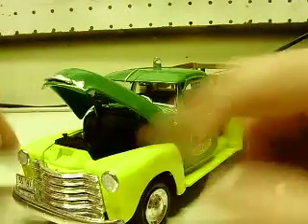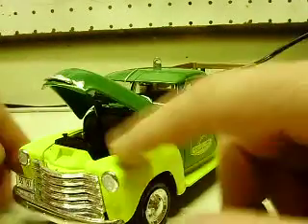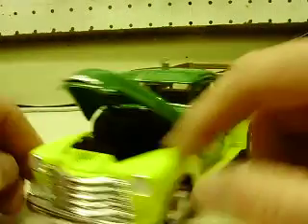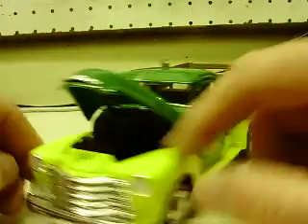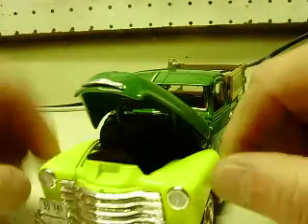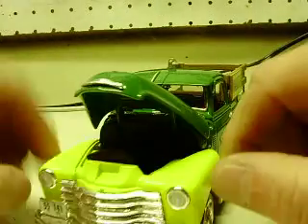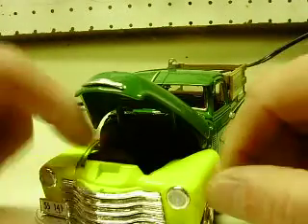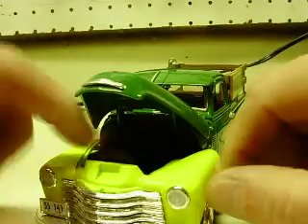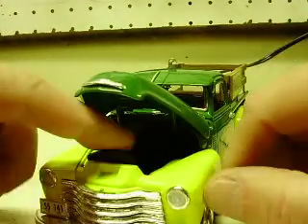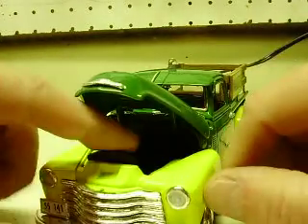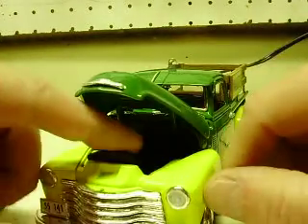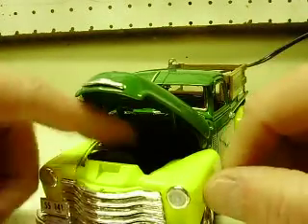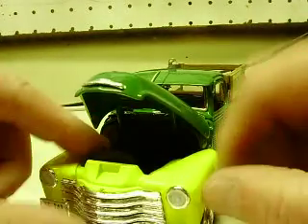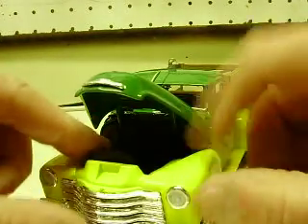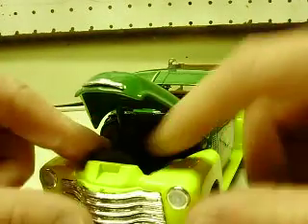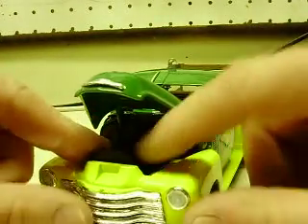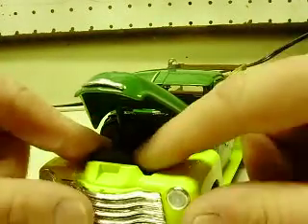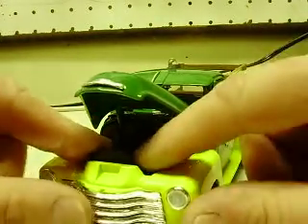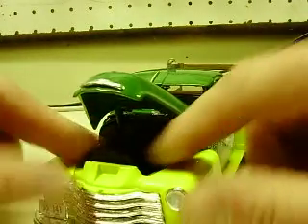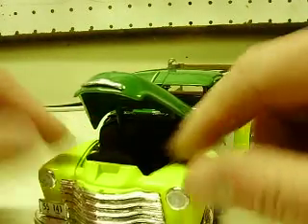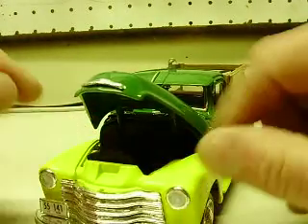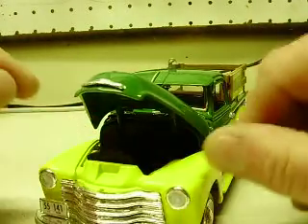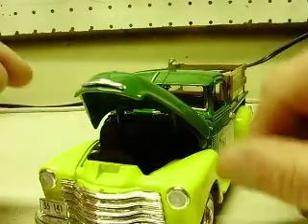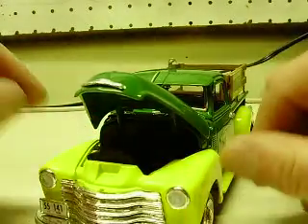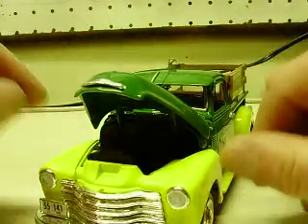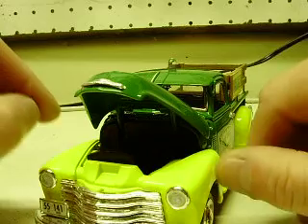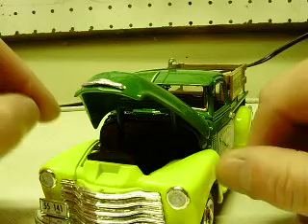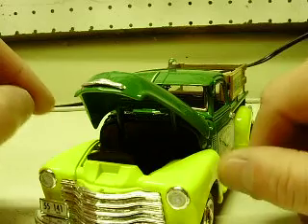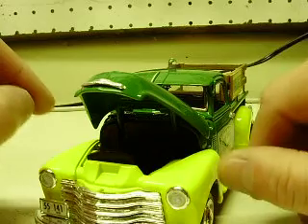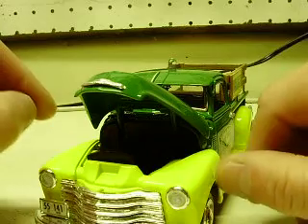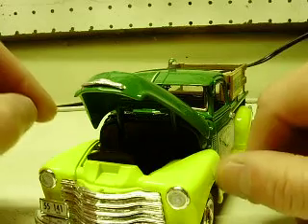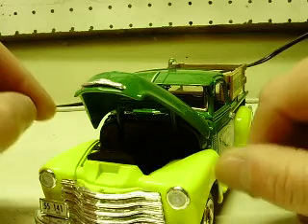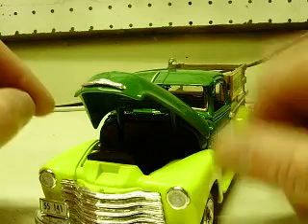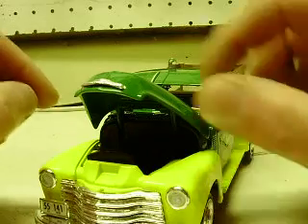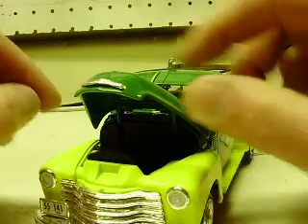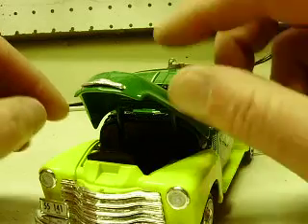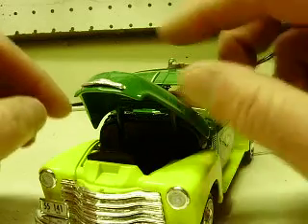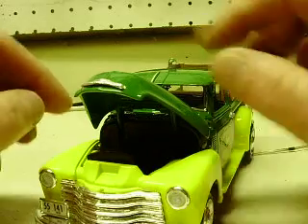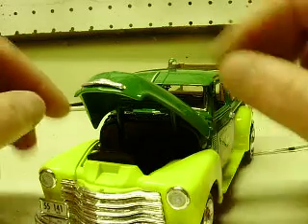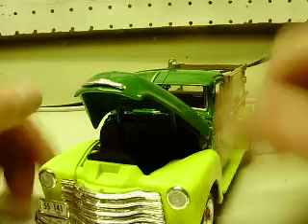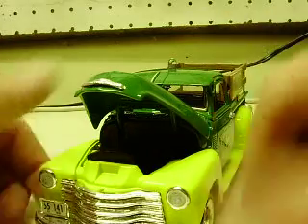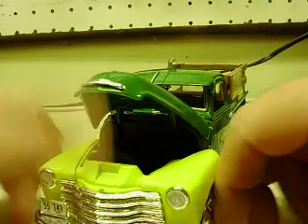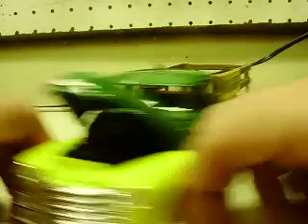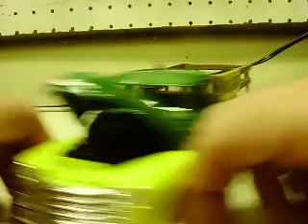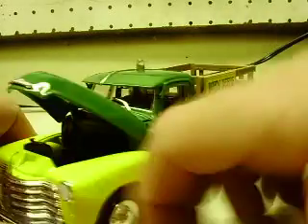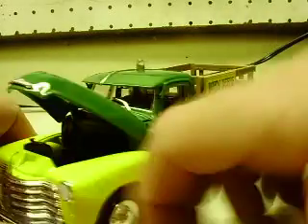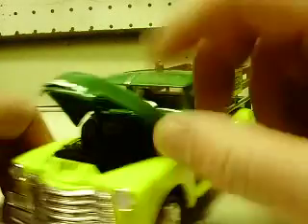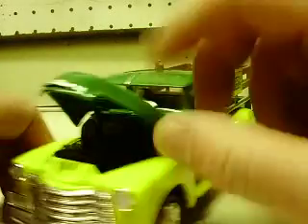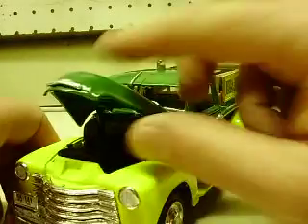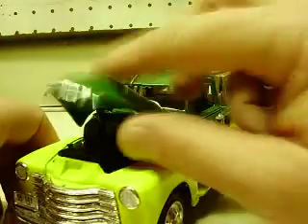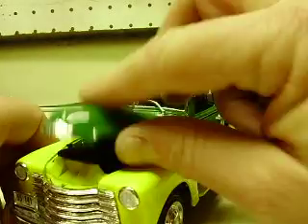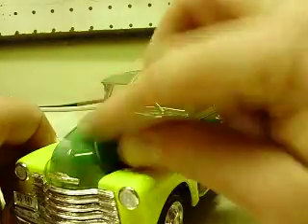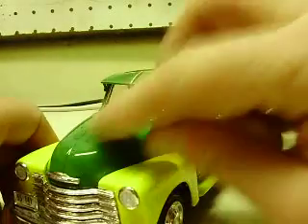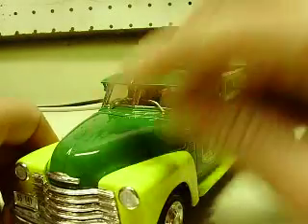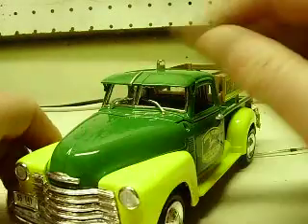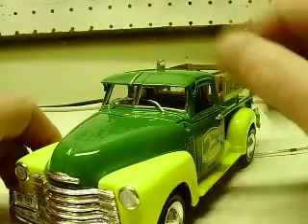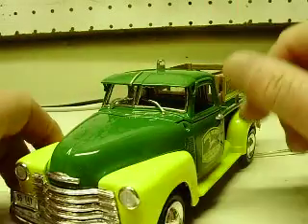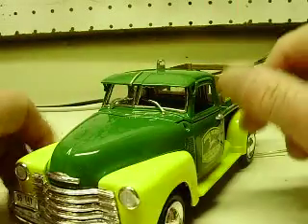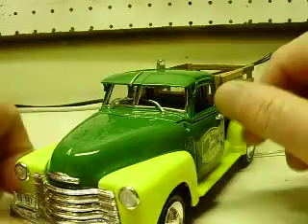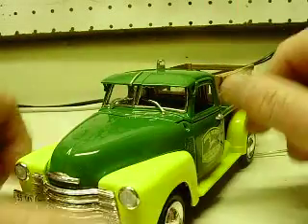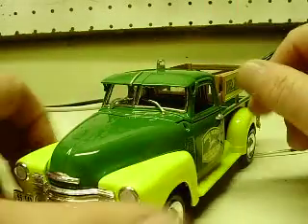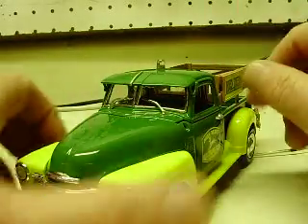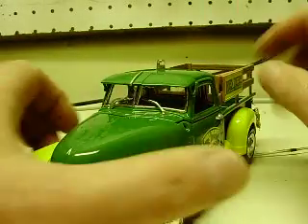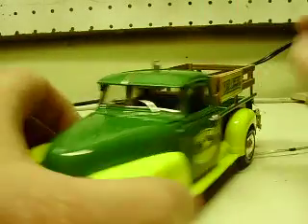The hood does open on this. It shows the big — well, never mind, it's not a 454 — anyway, it shows the engine.